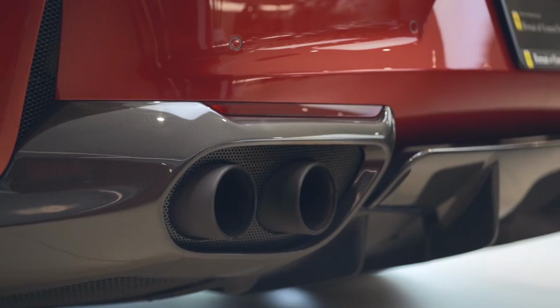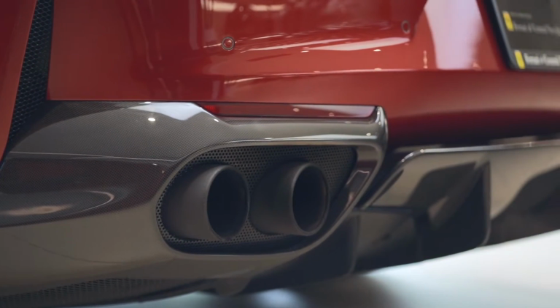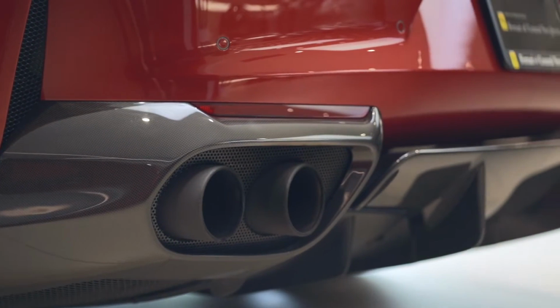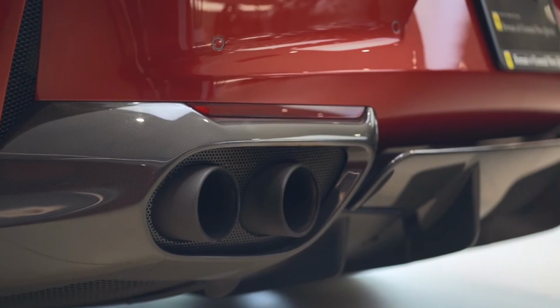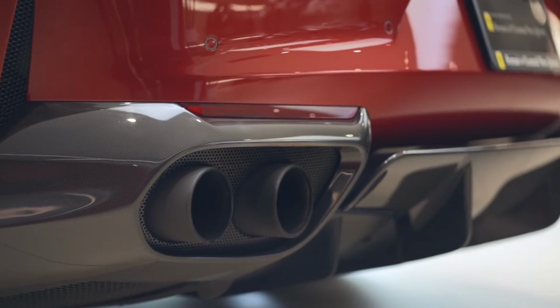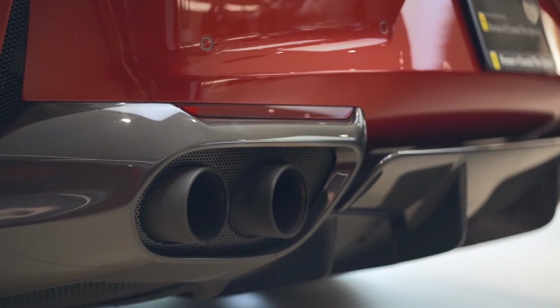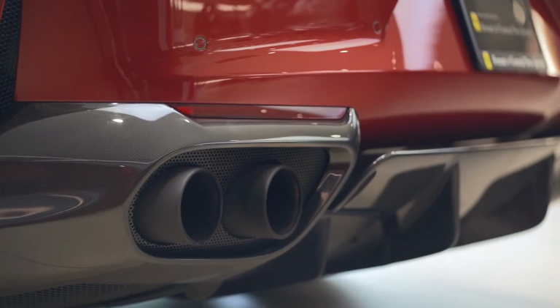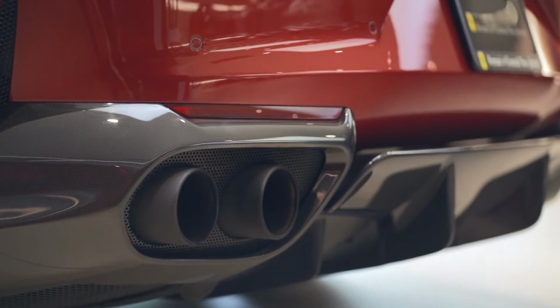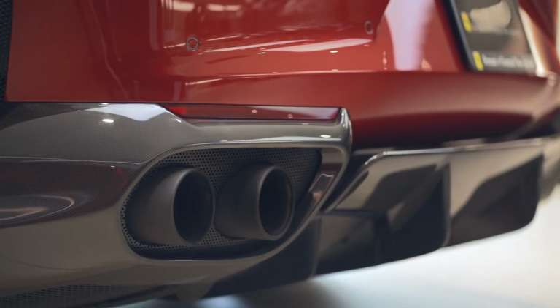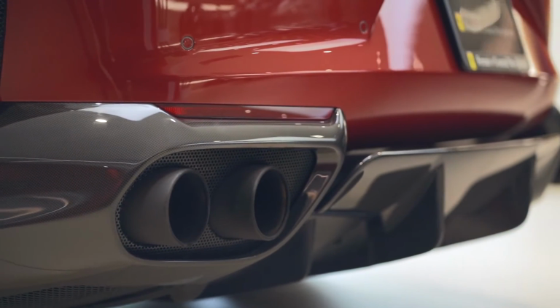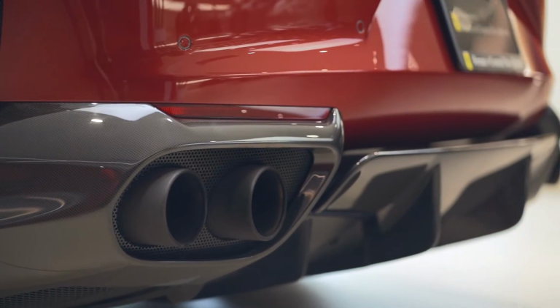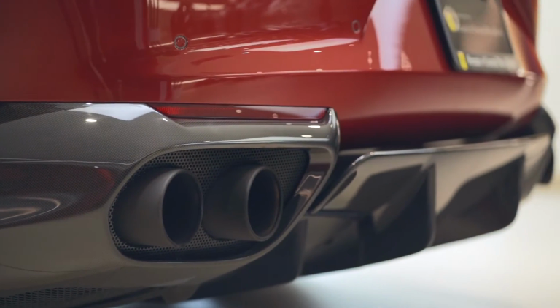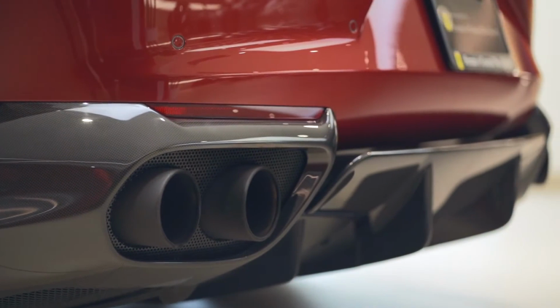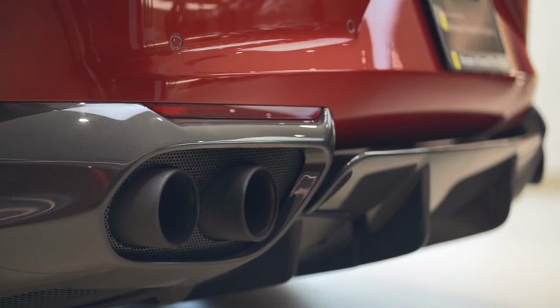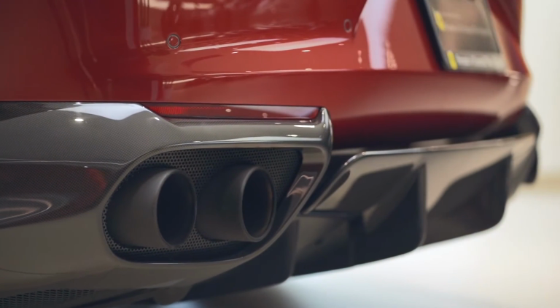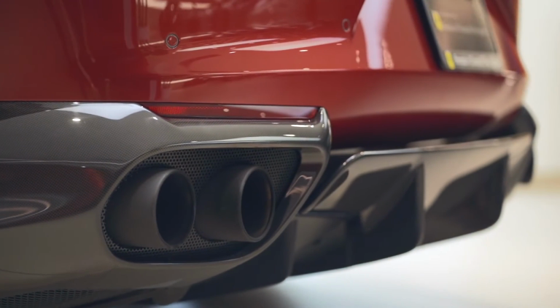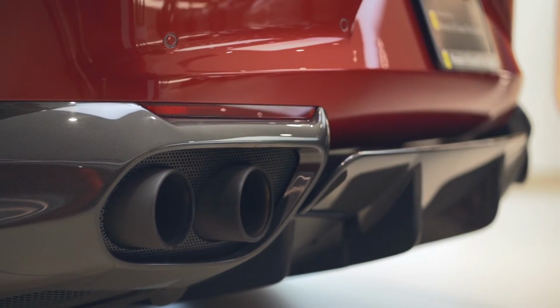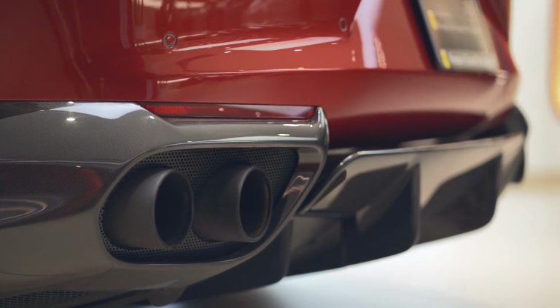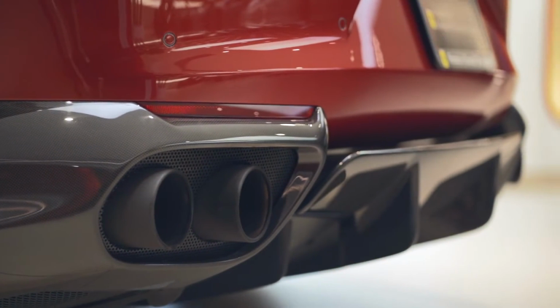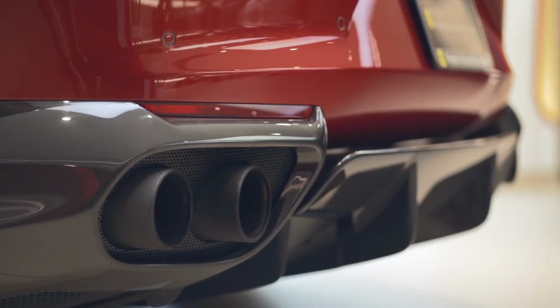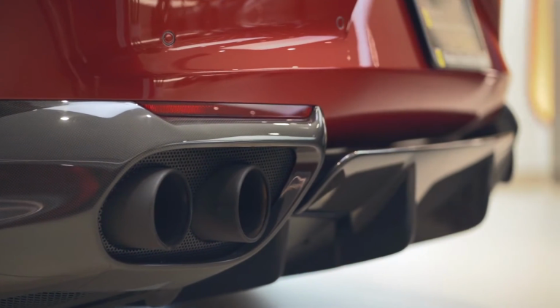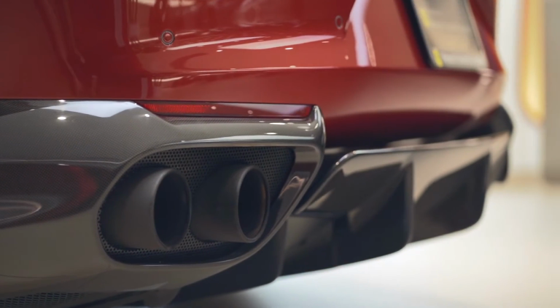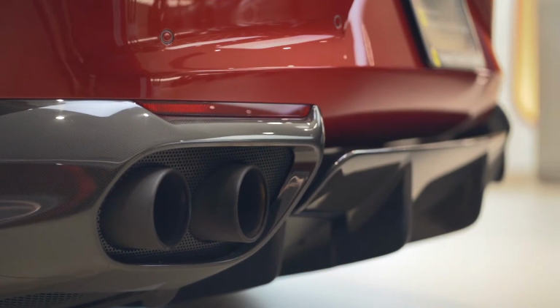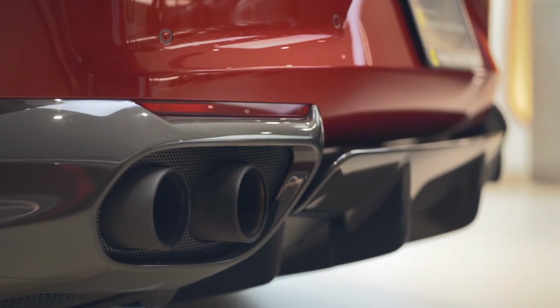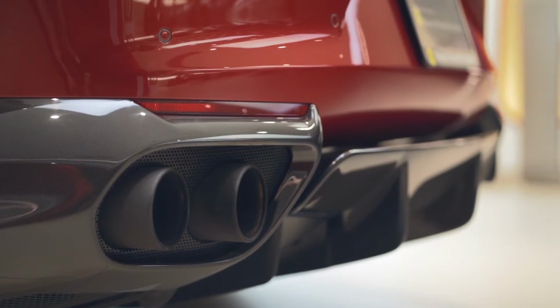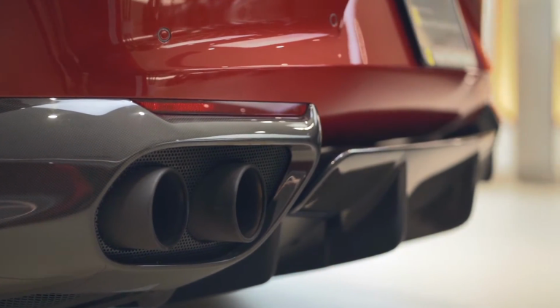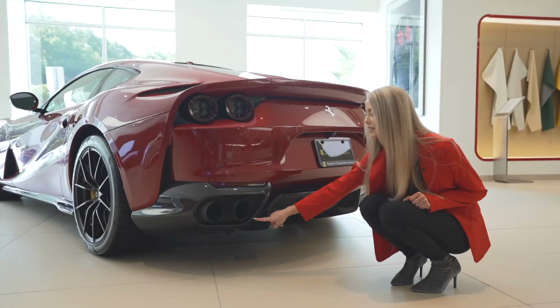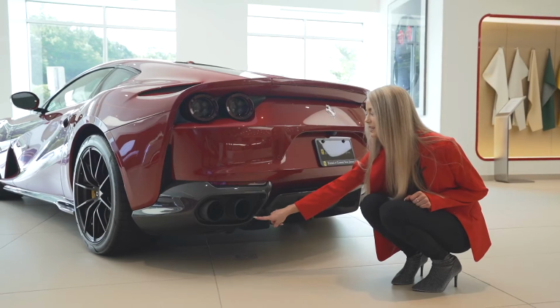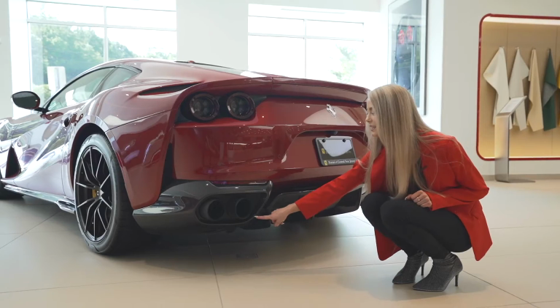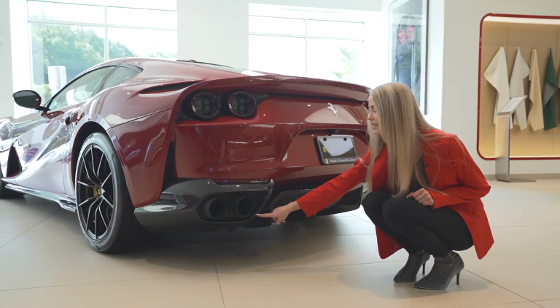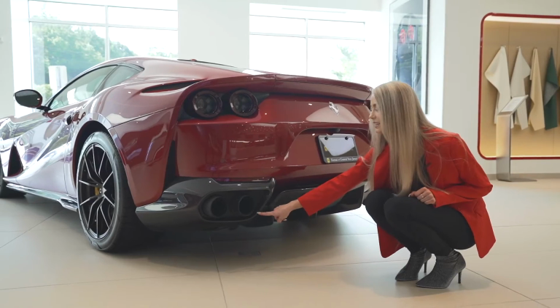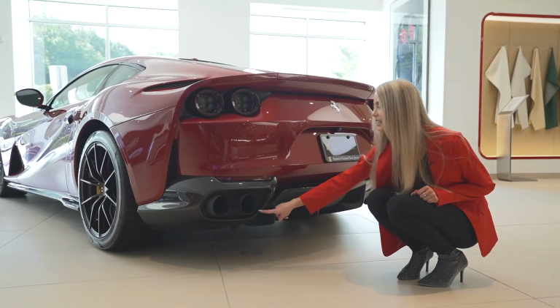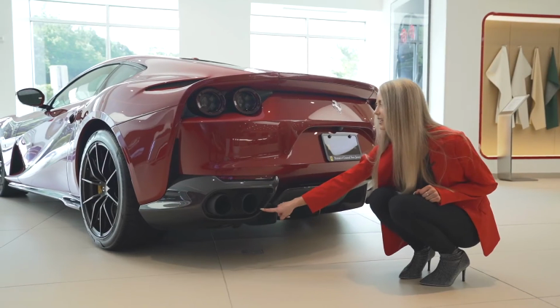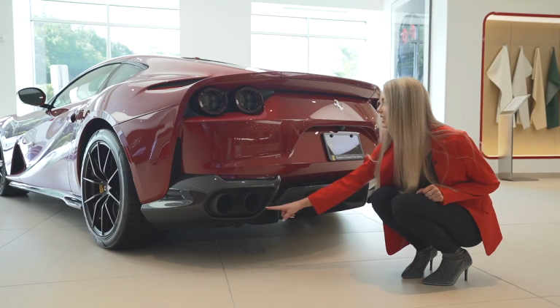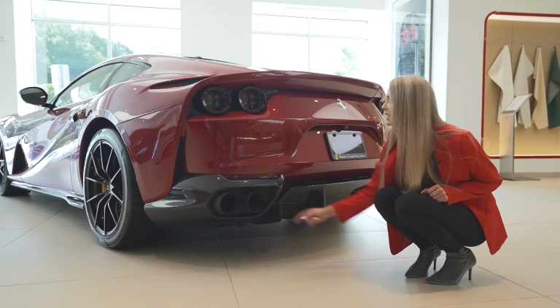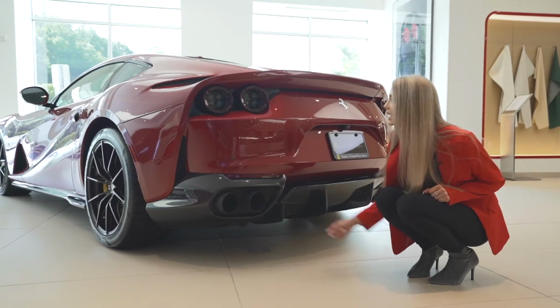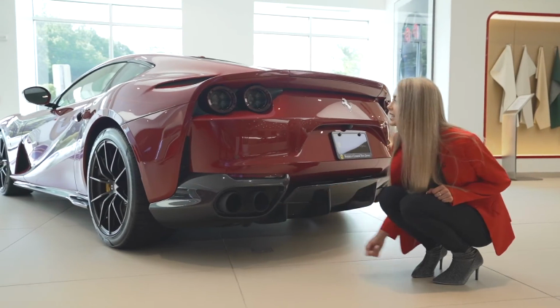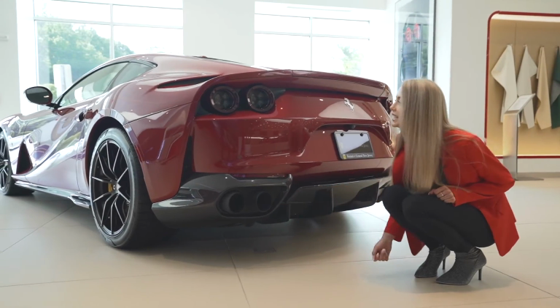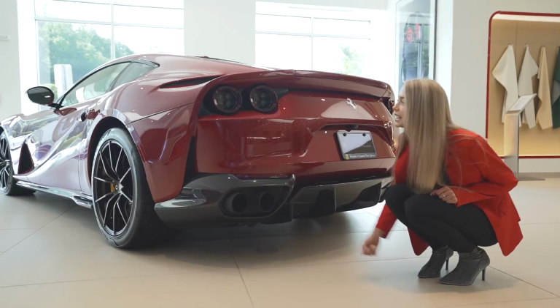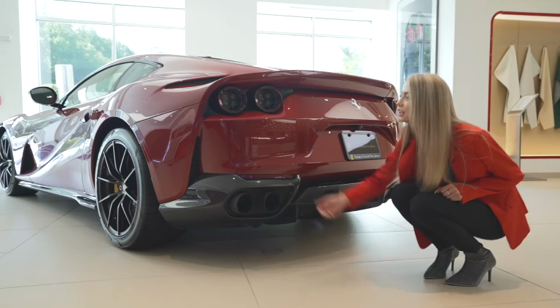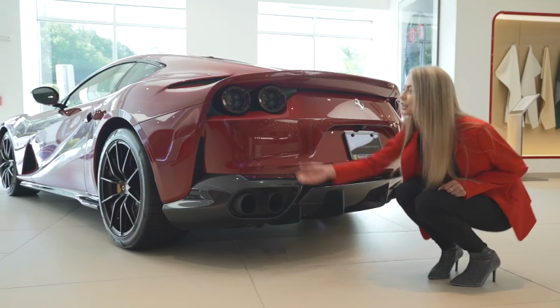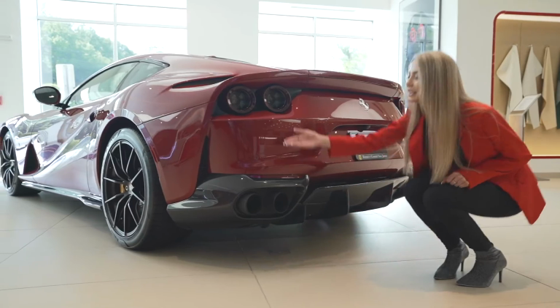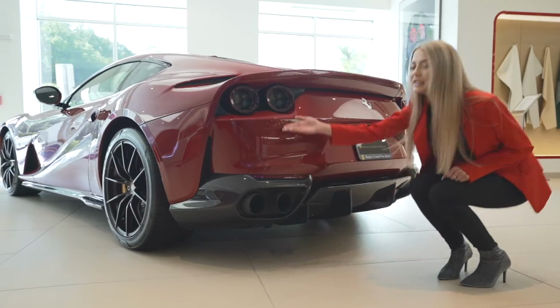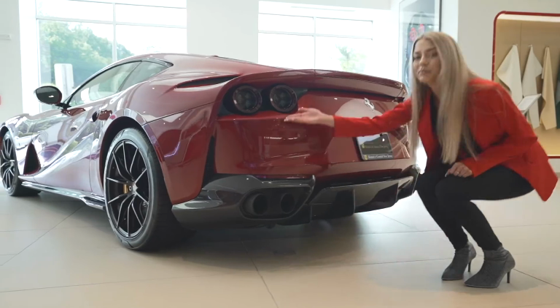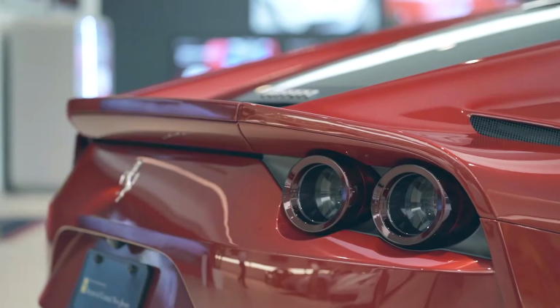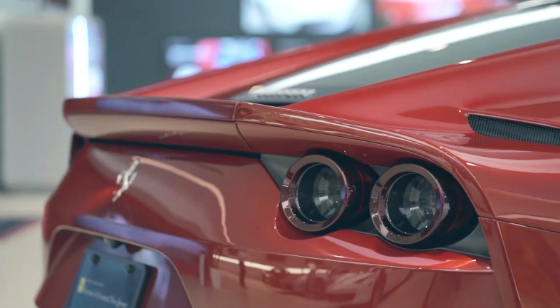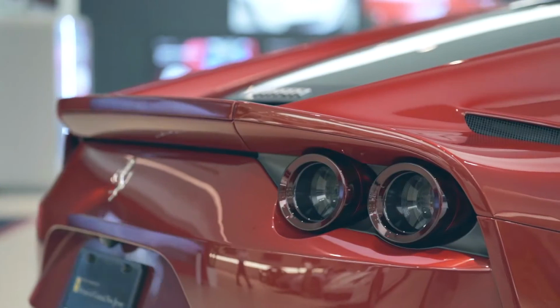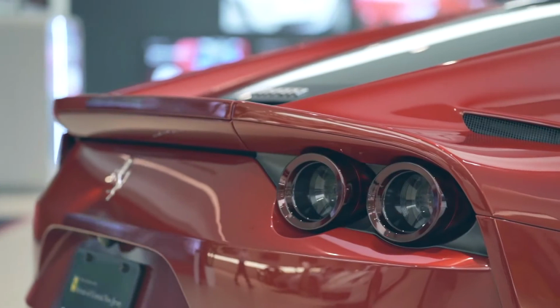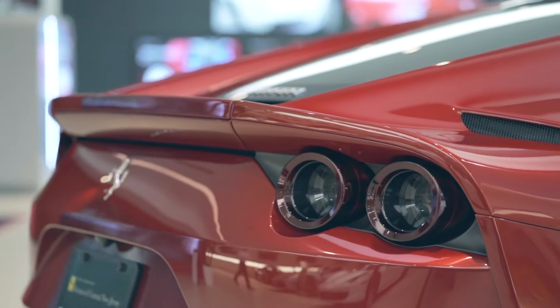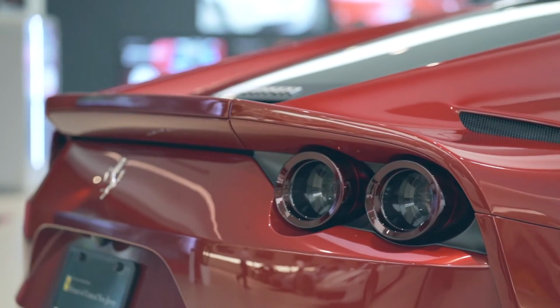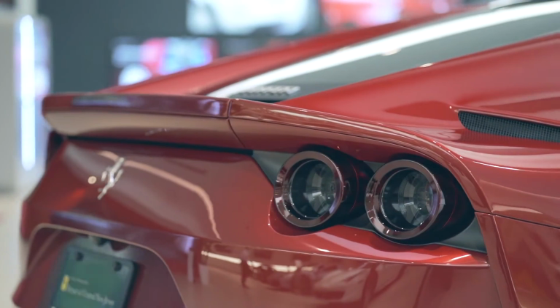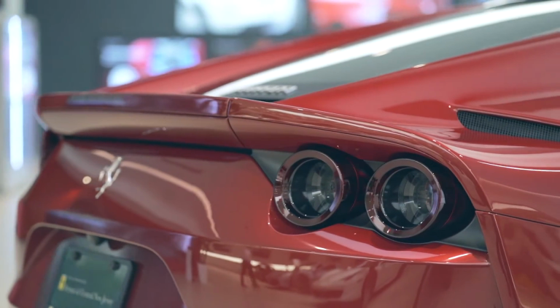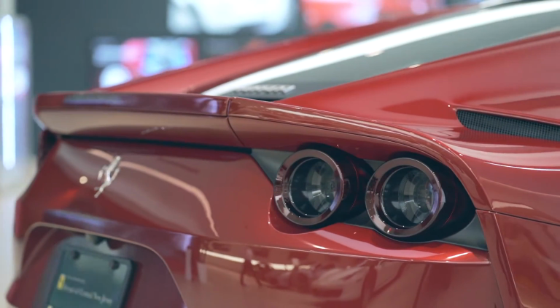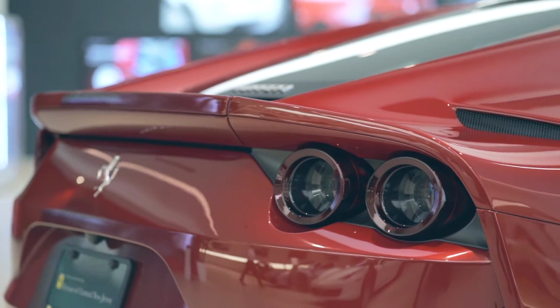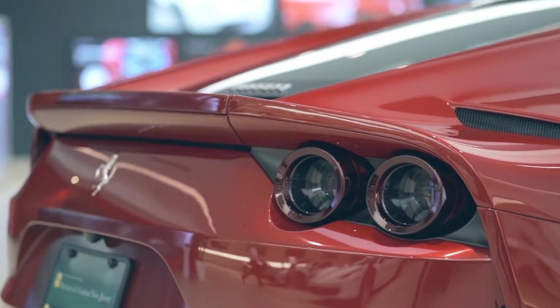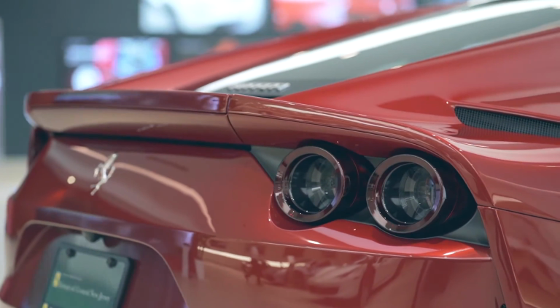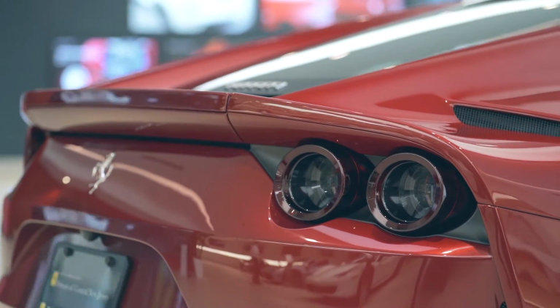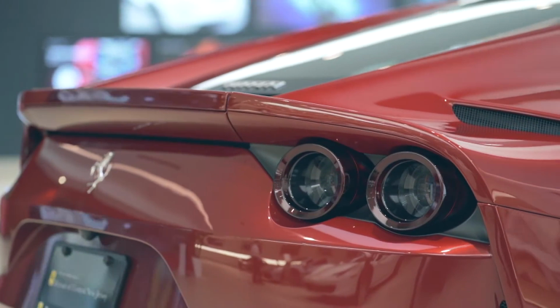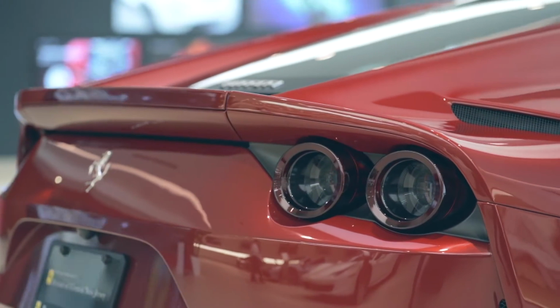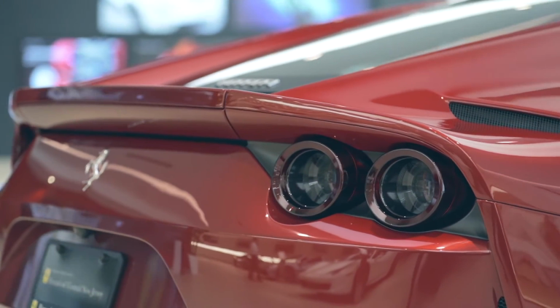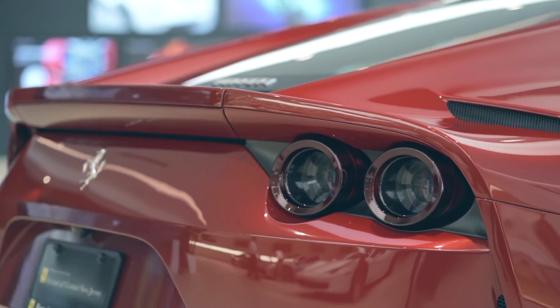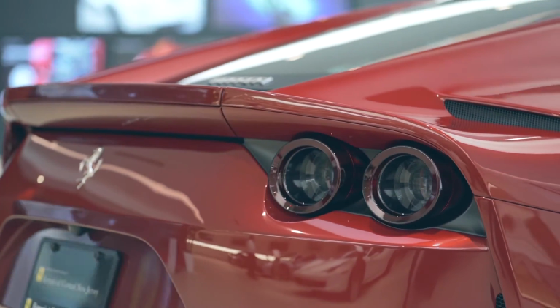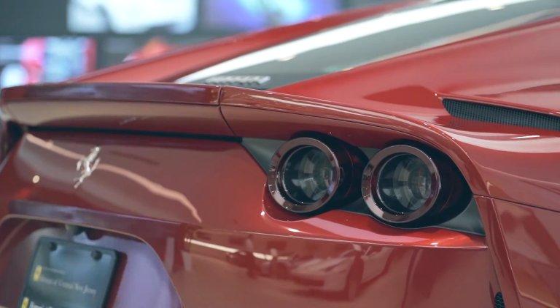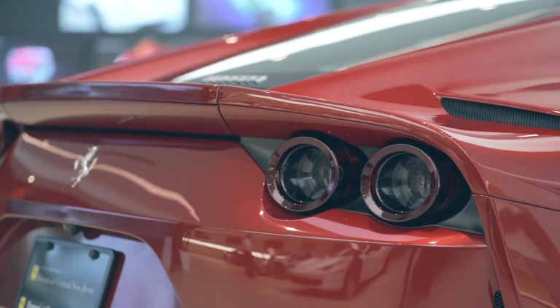These black ceramic exhaust pipes, and take a look at these beautiful dual tail lights.